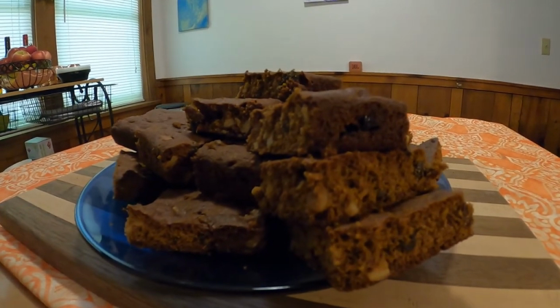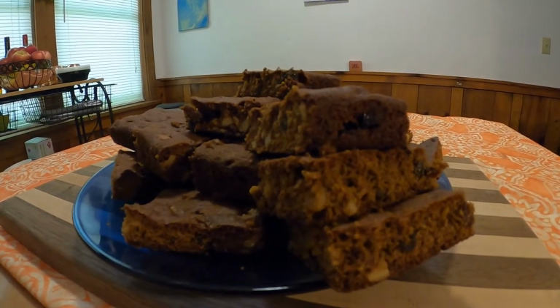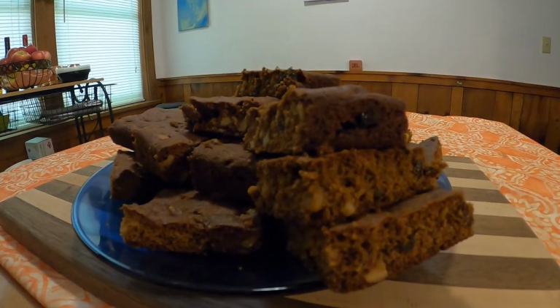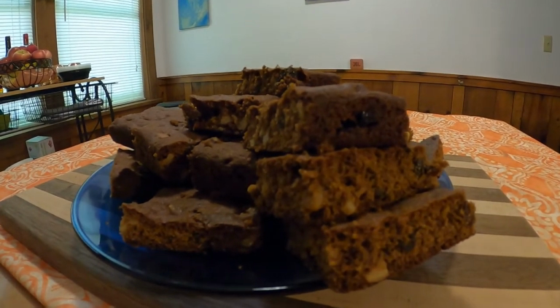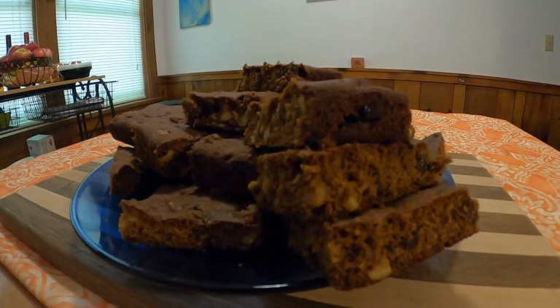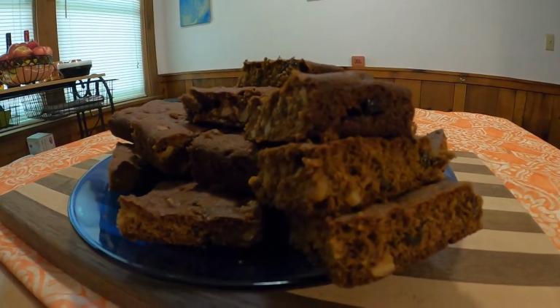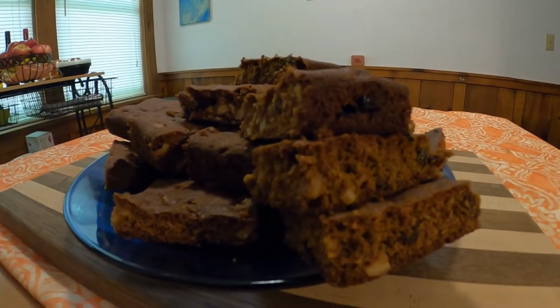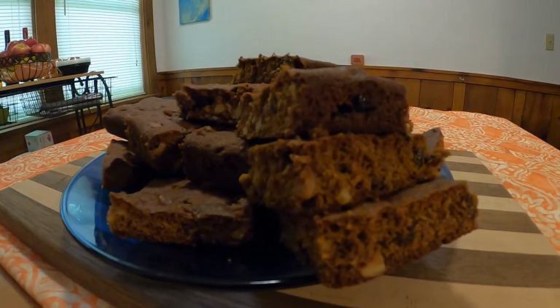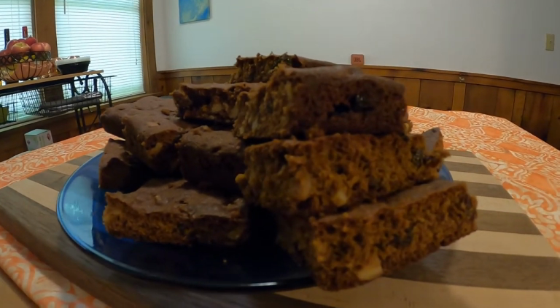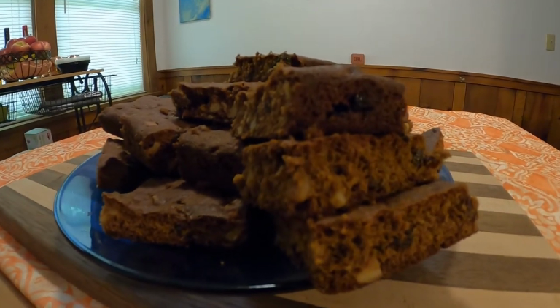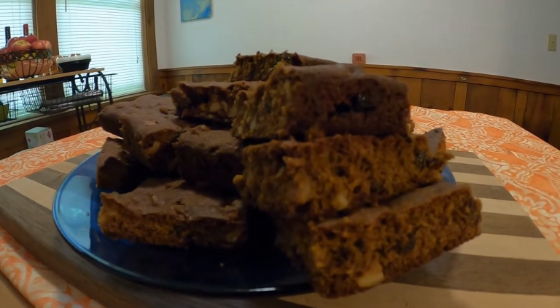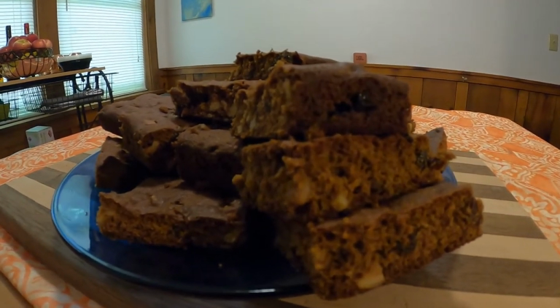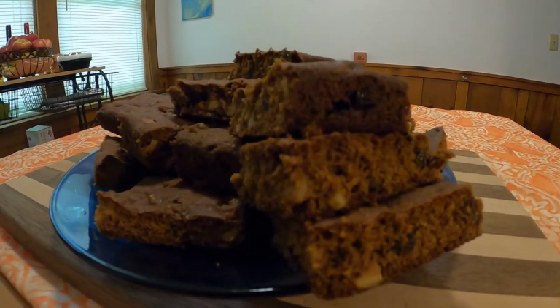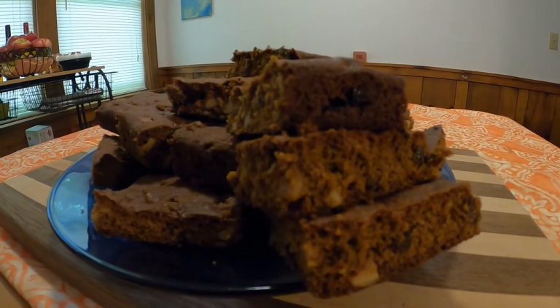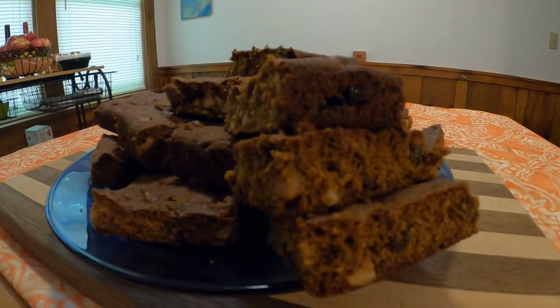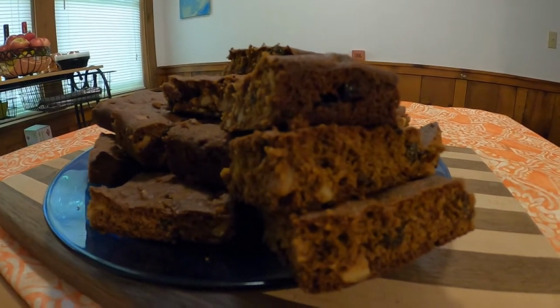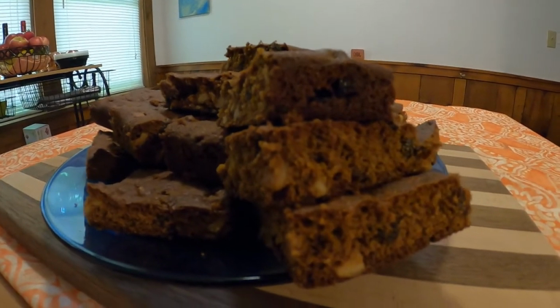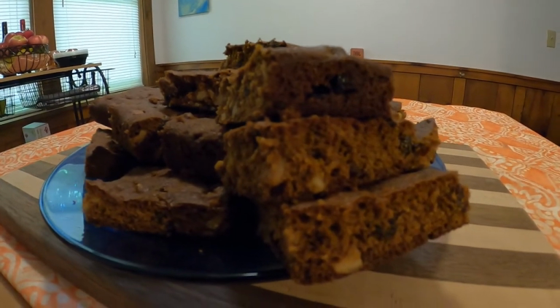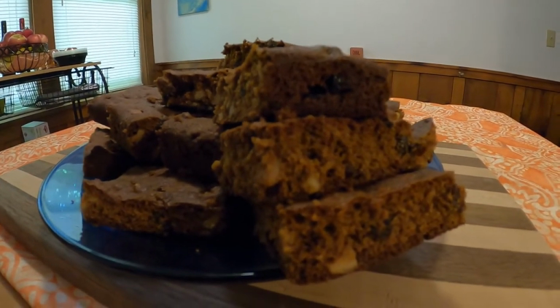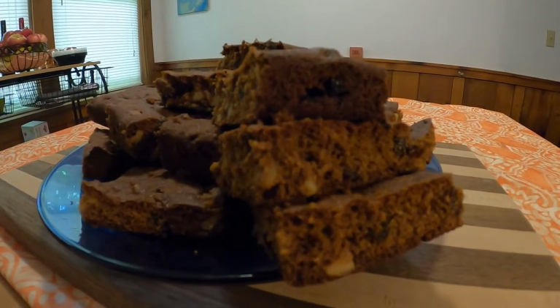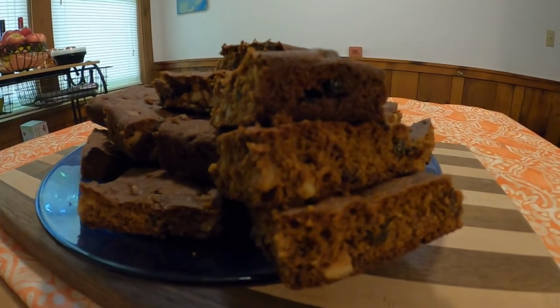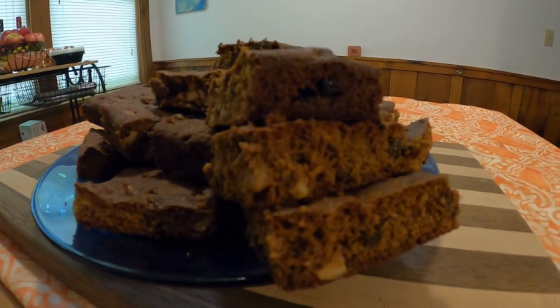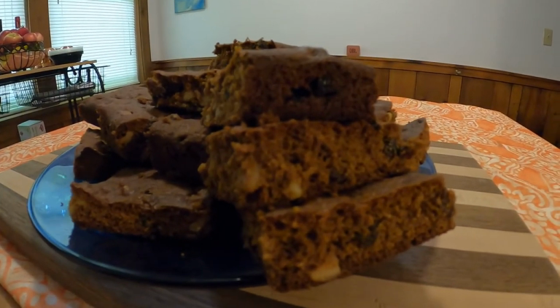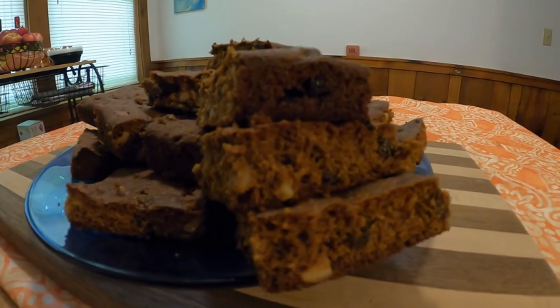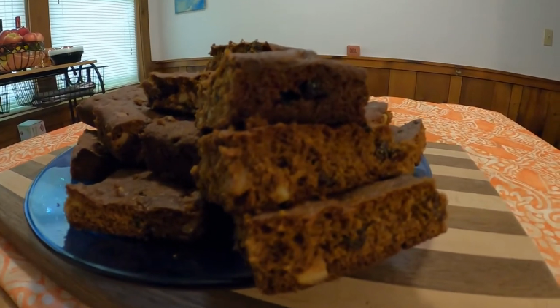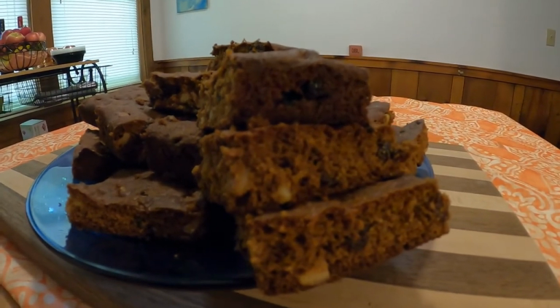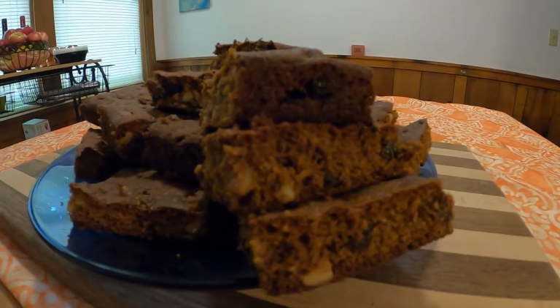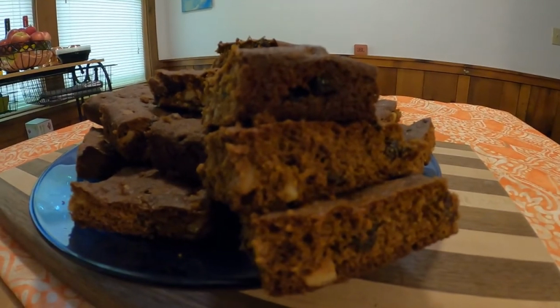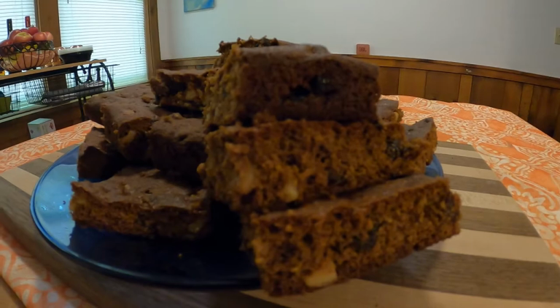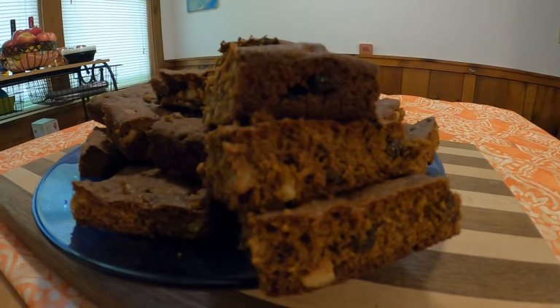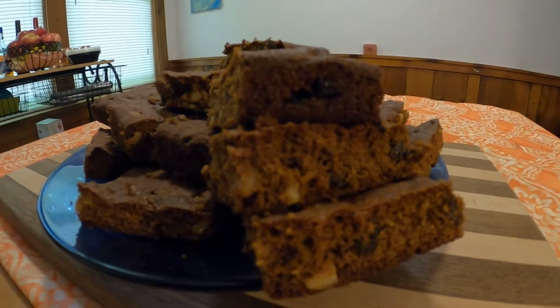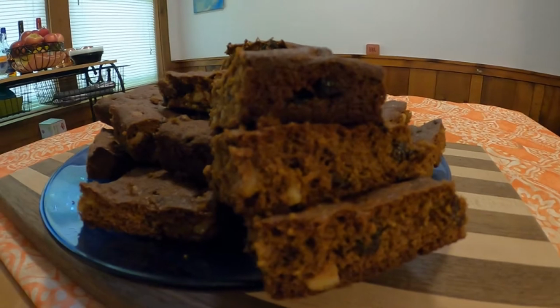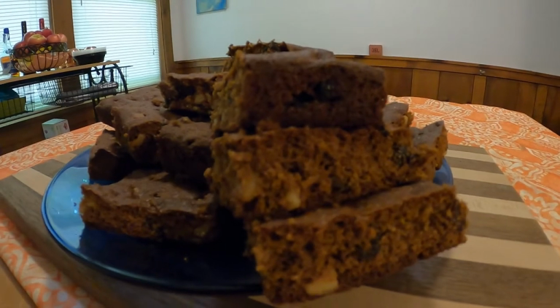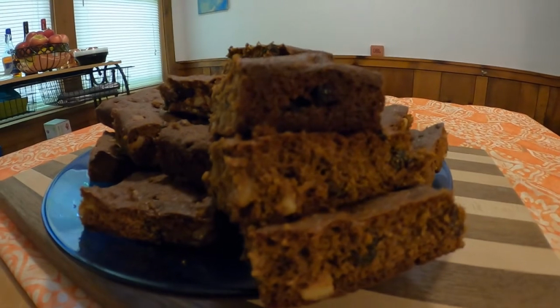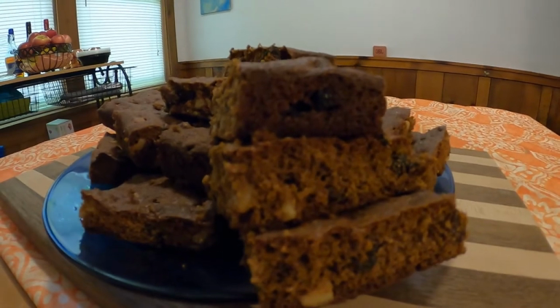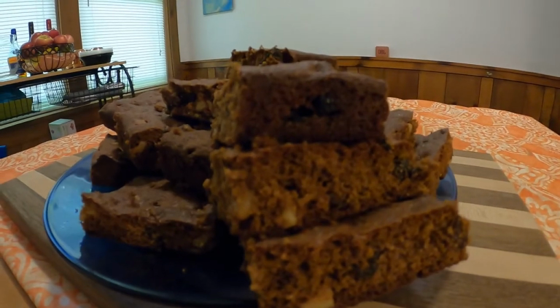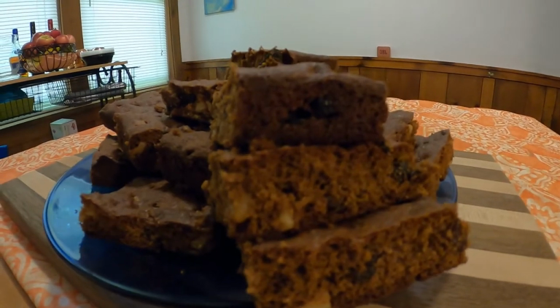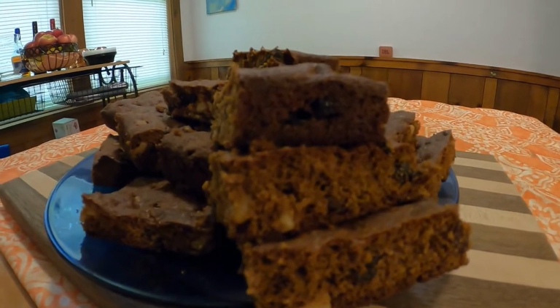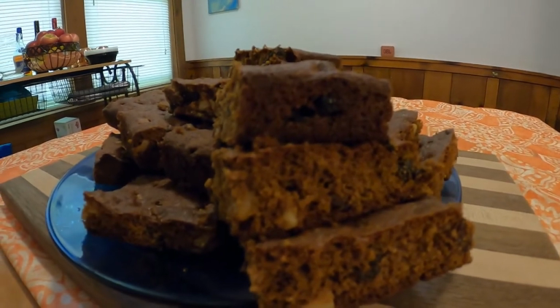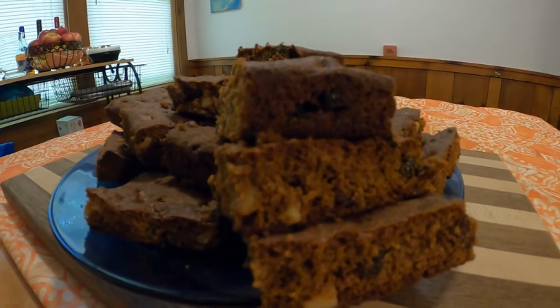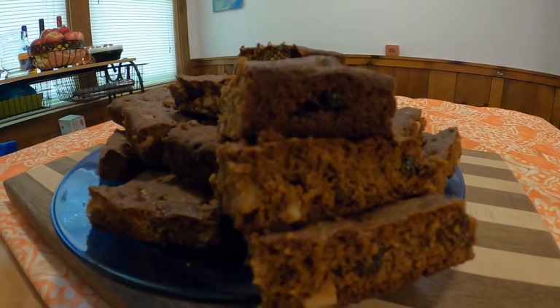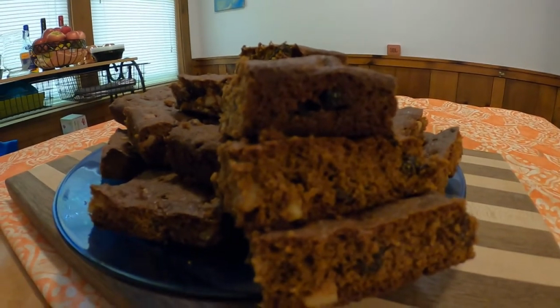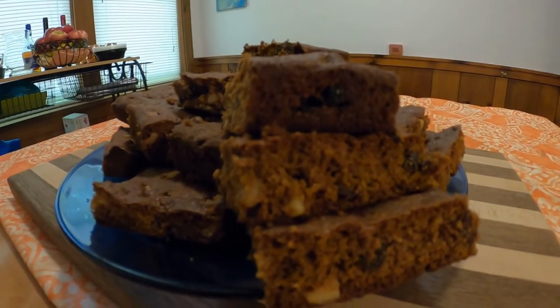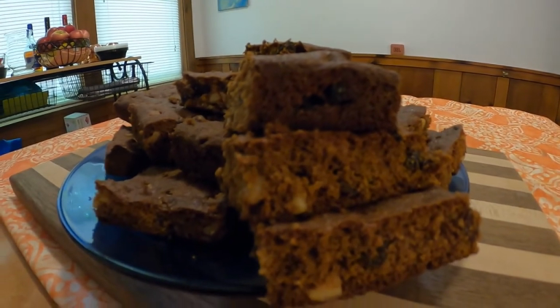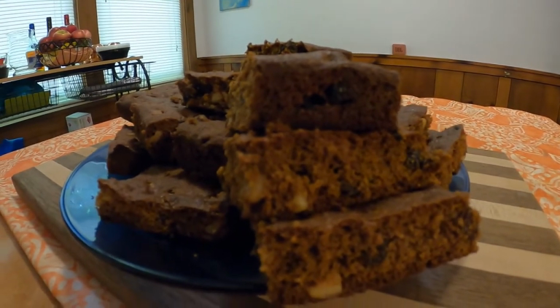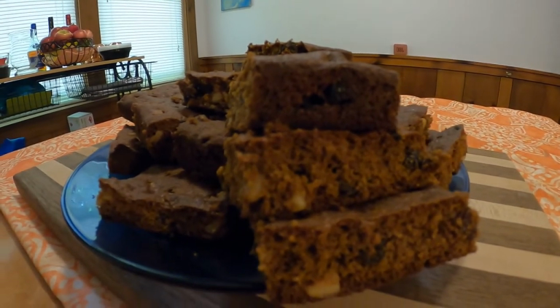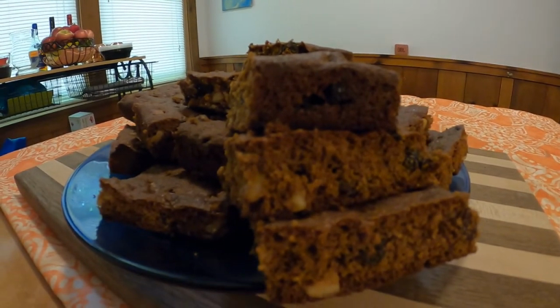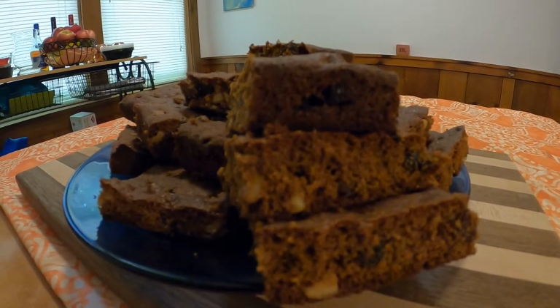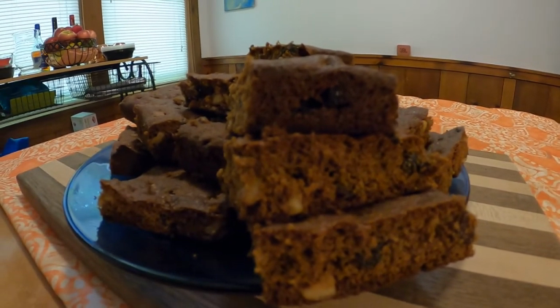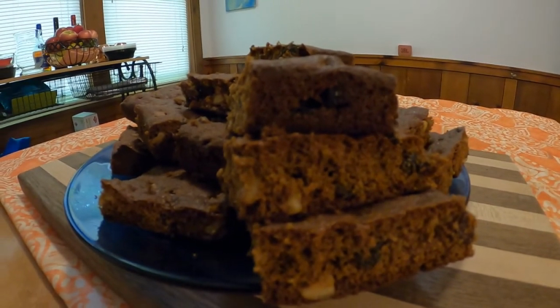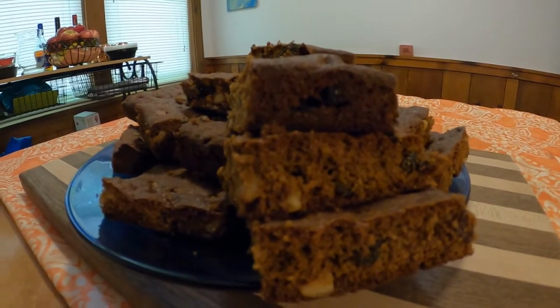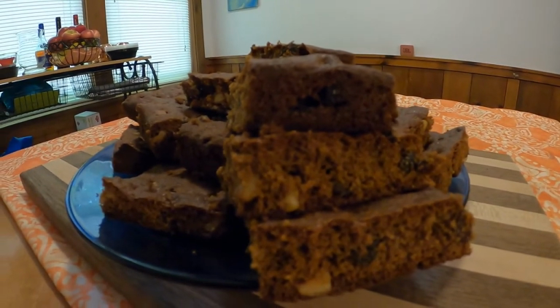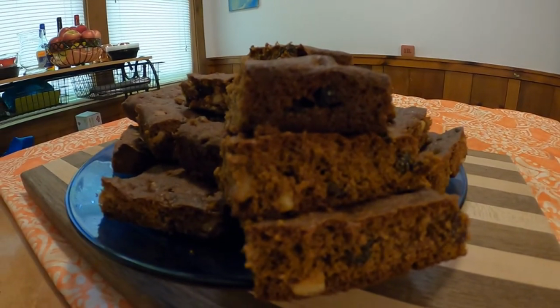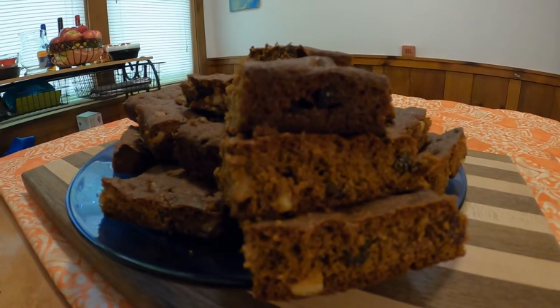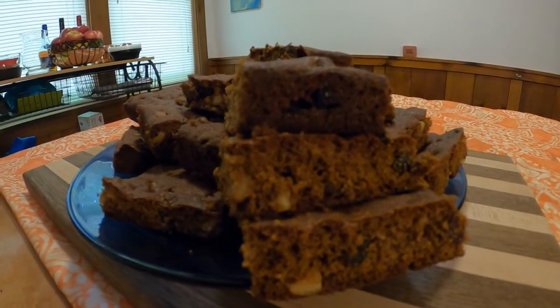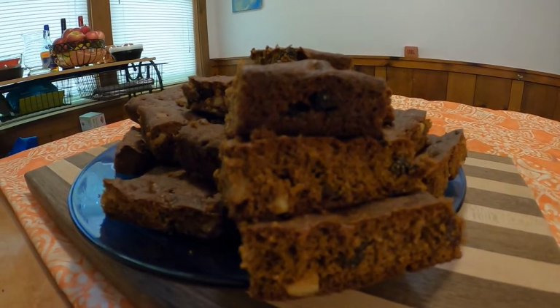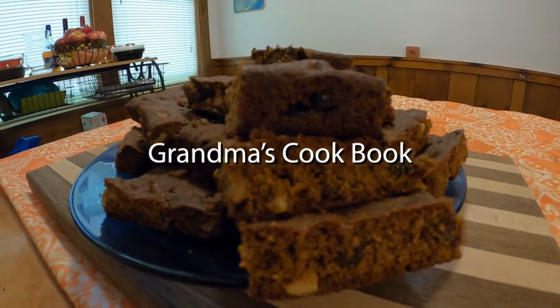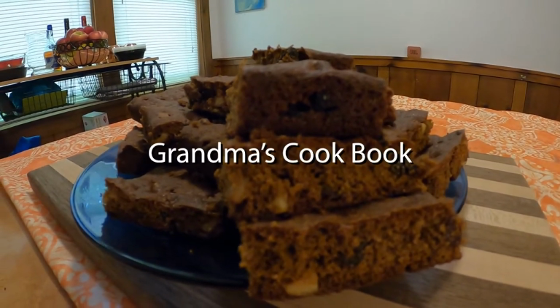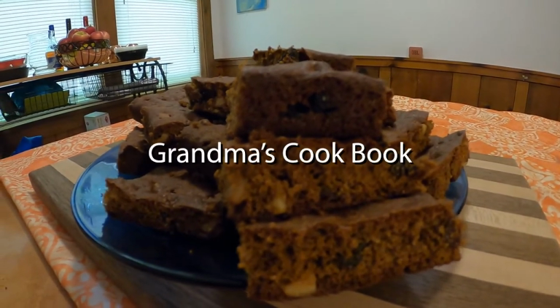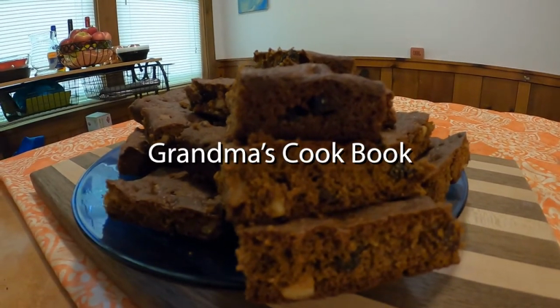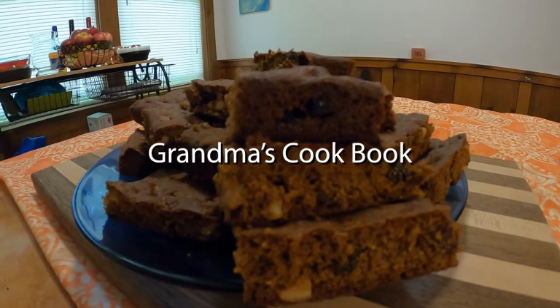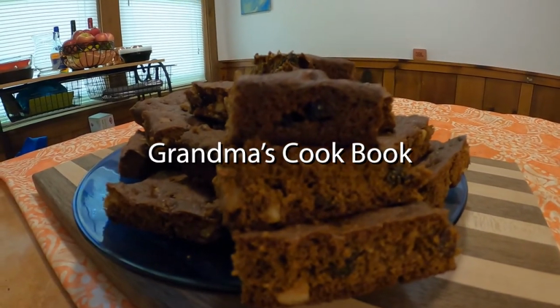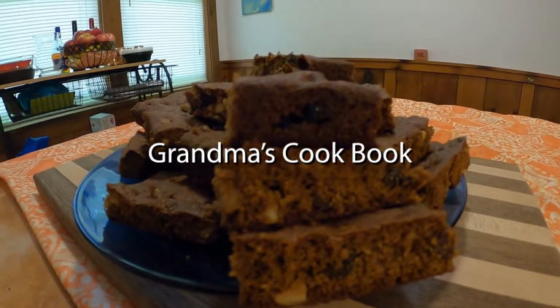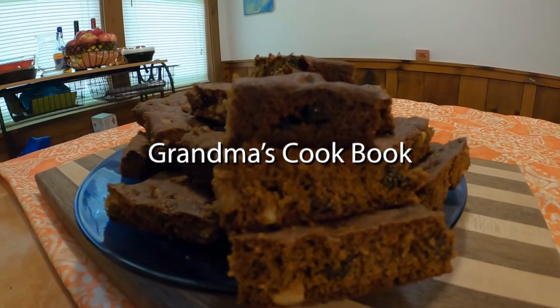Thank you all for watching, and stay tuned for next week with another edition of Grandma's Cookbook.